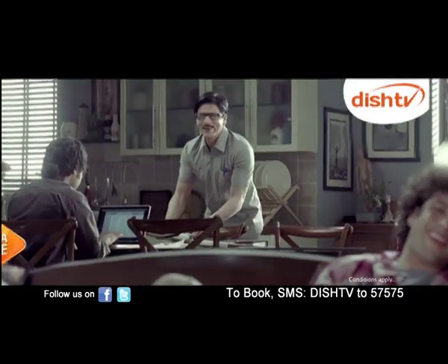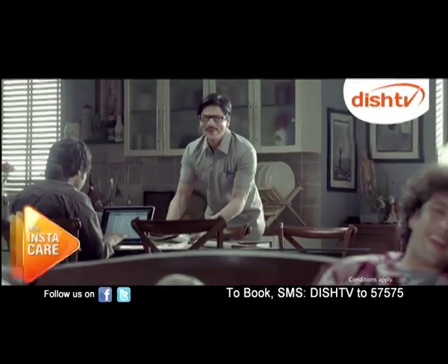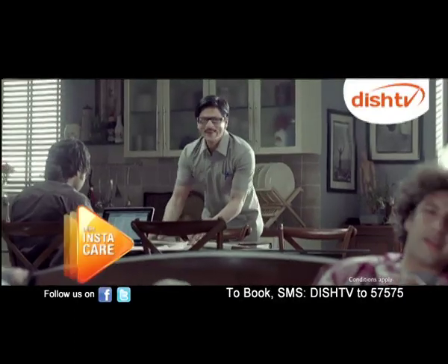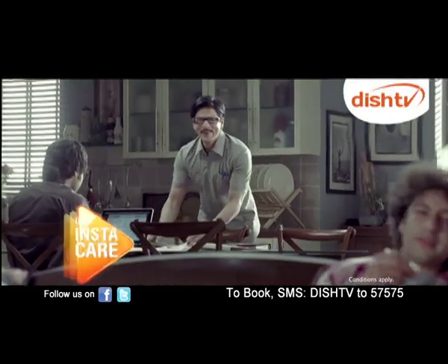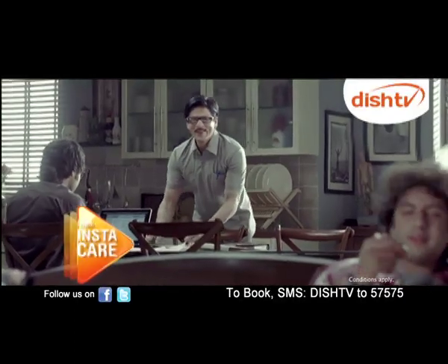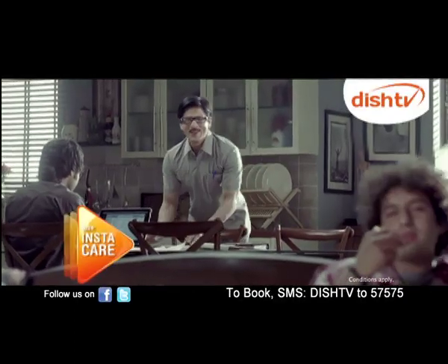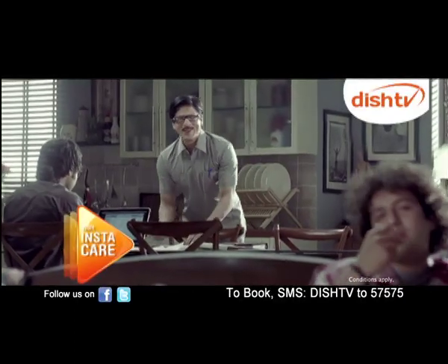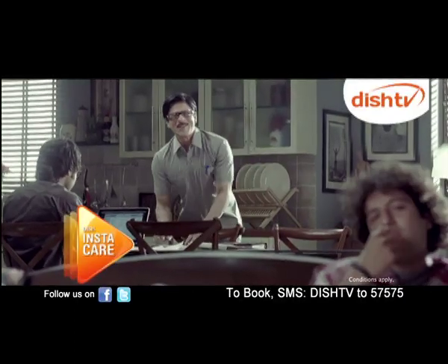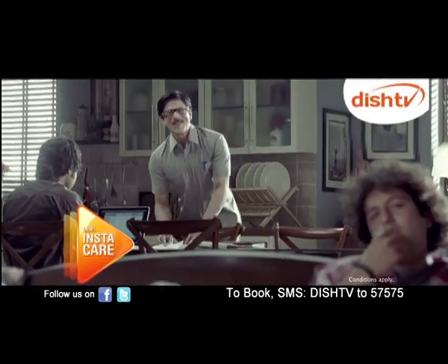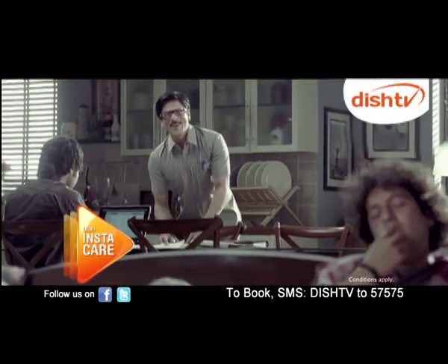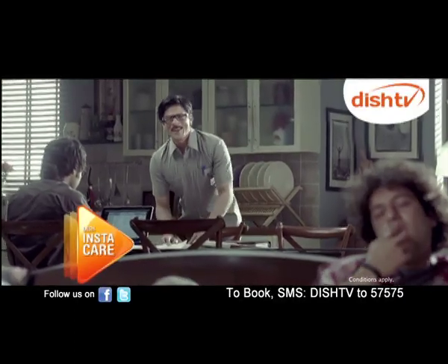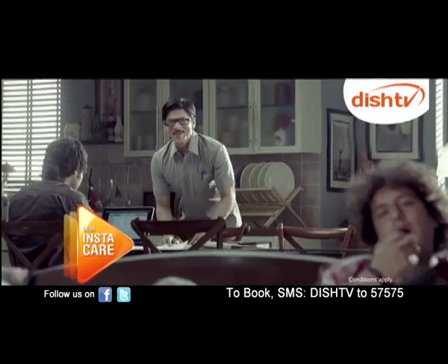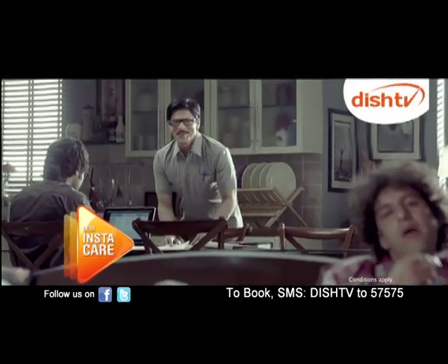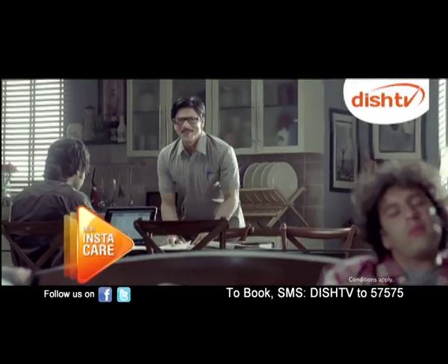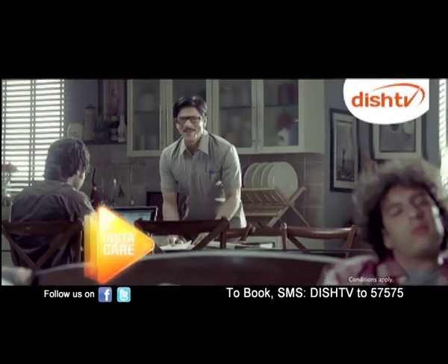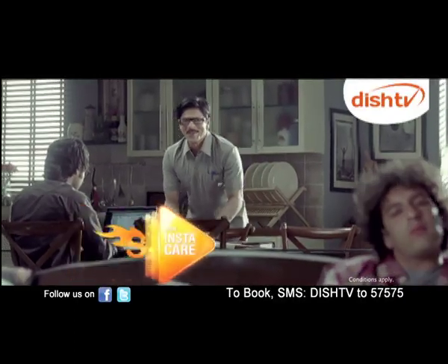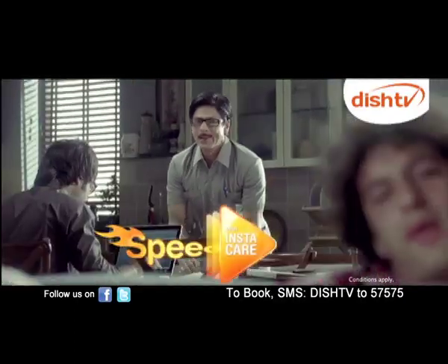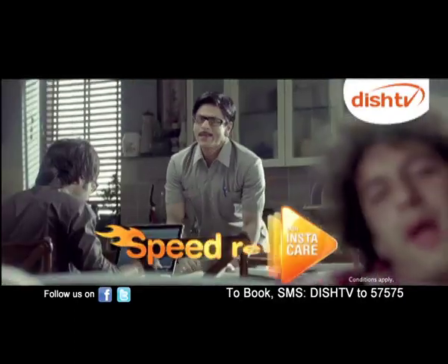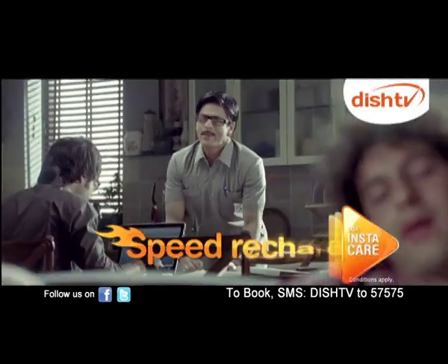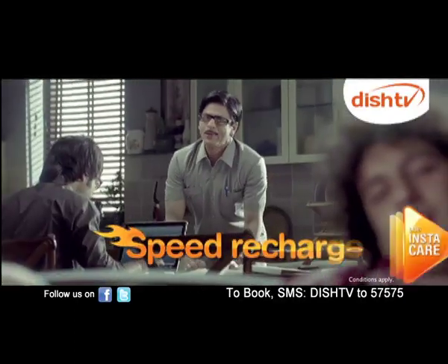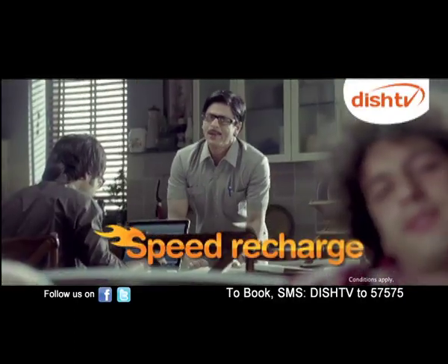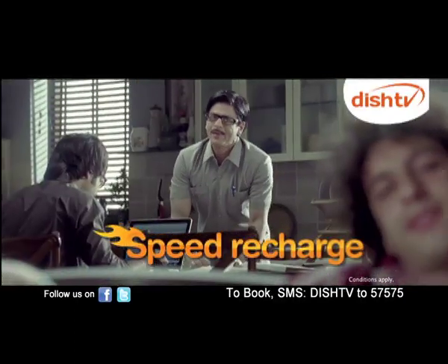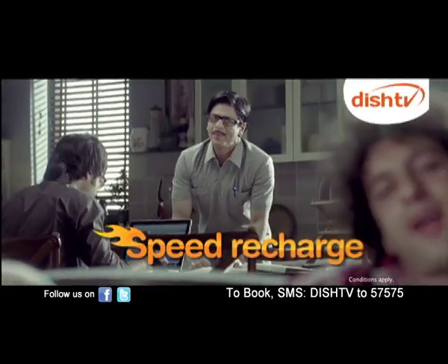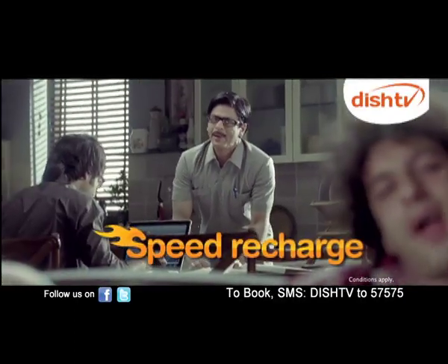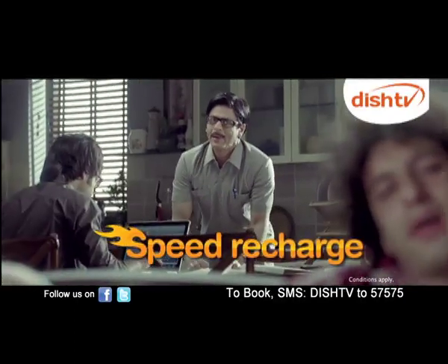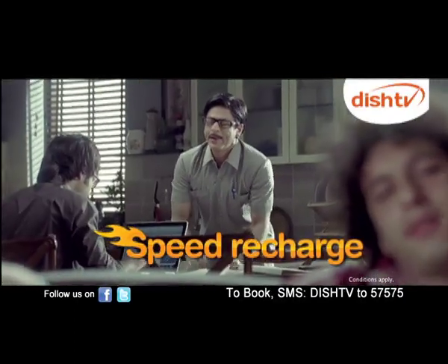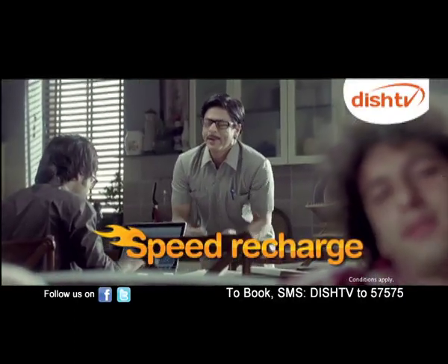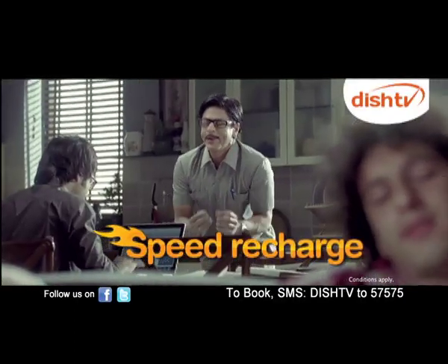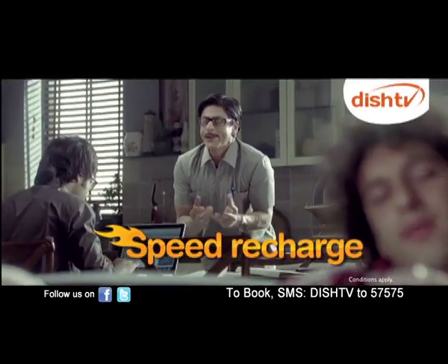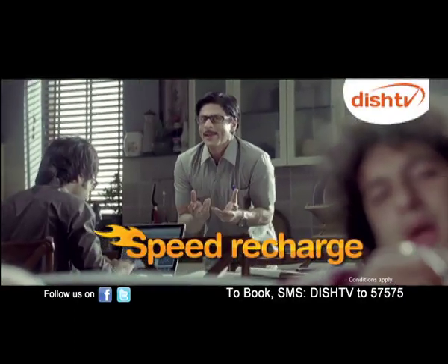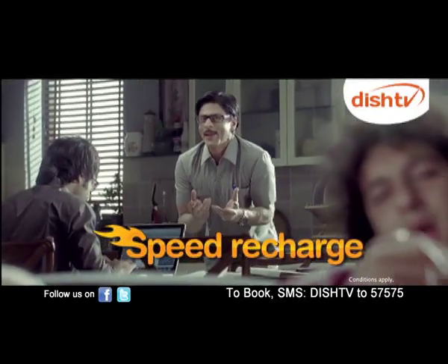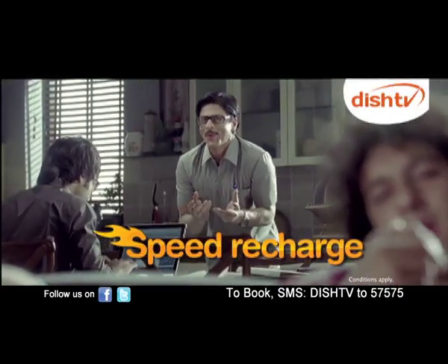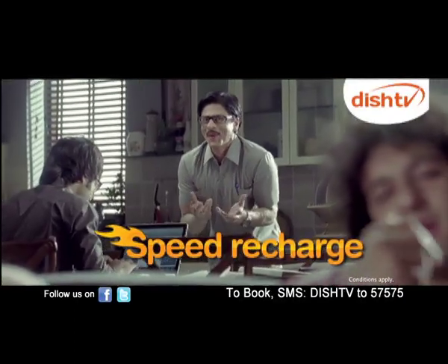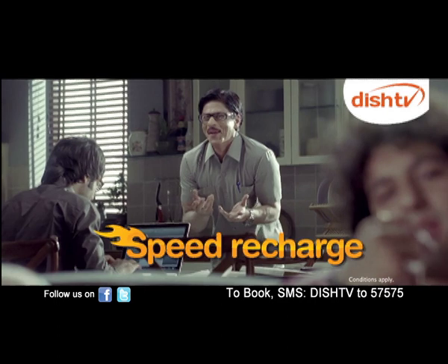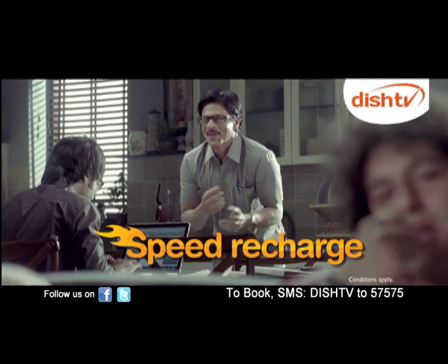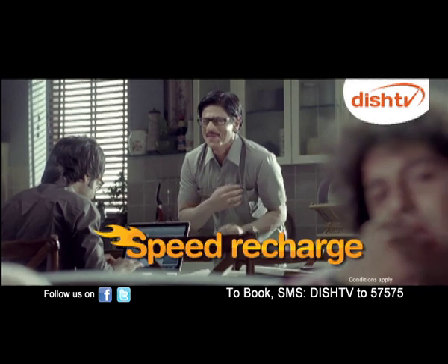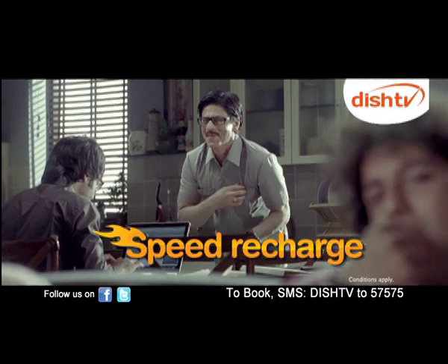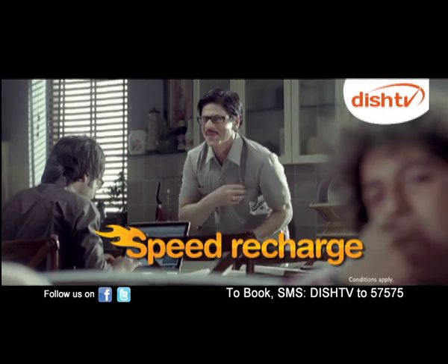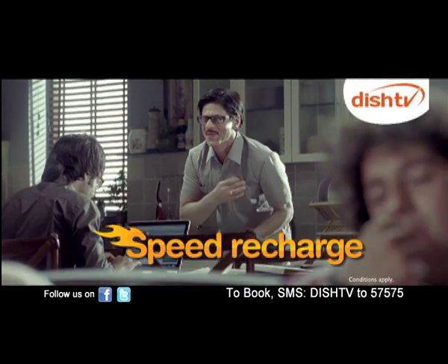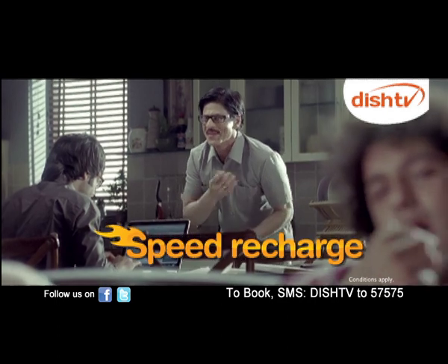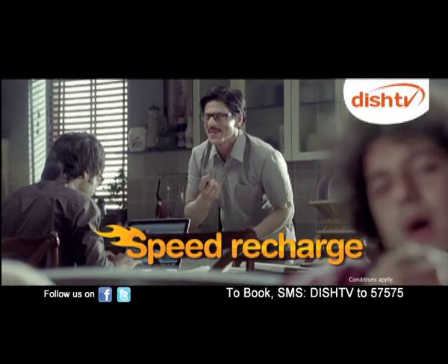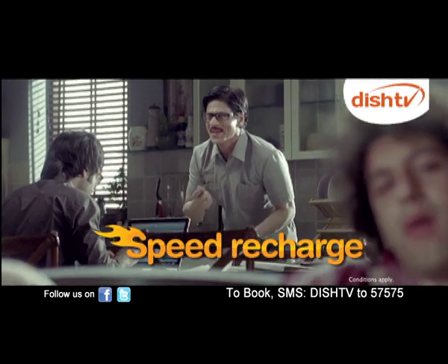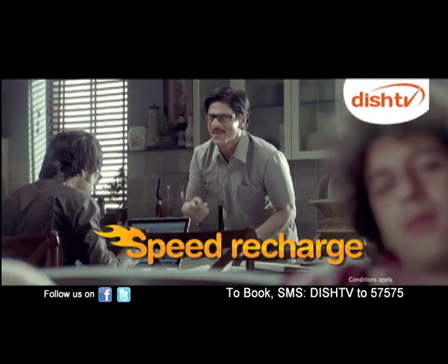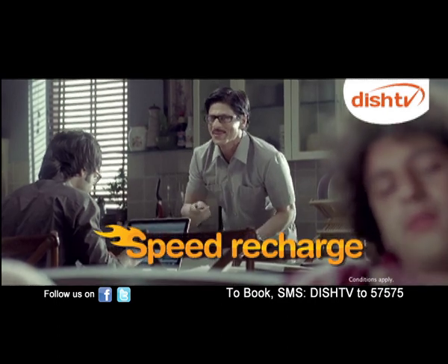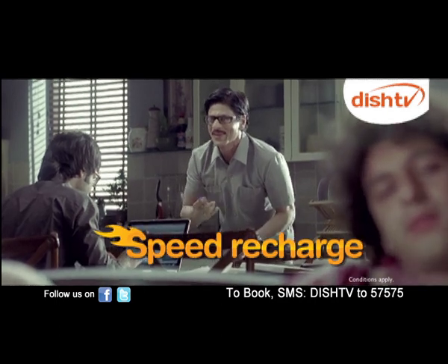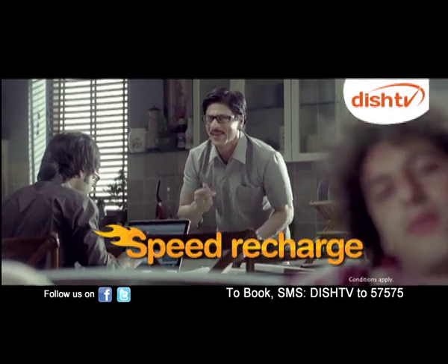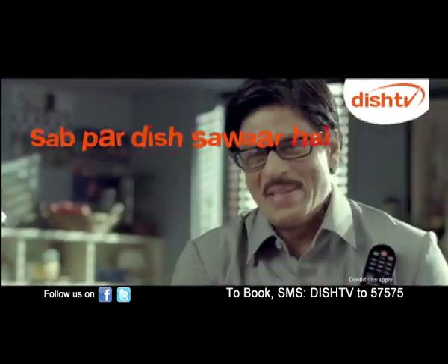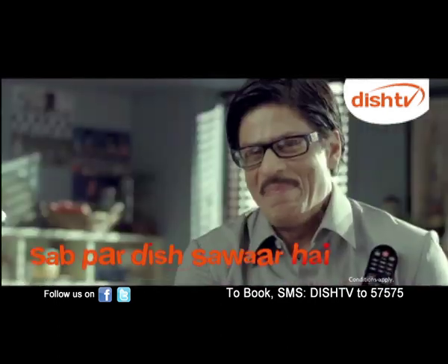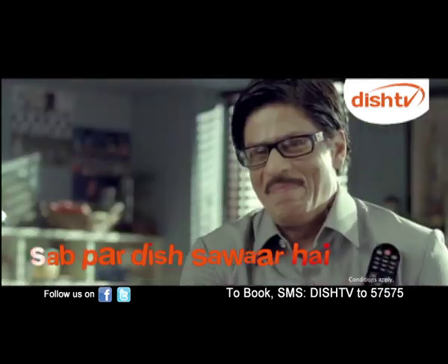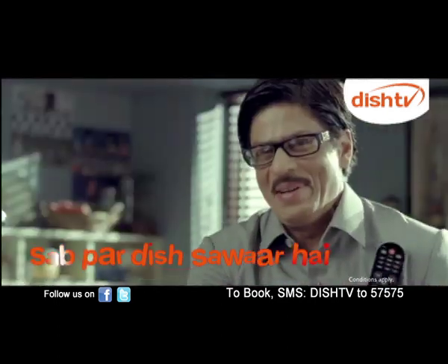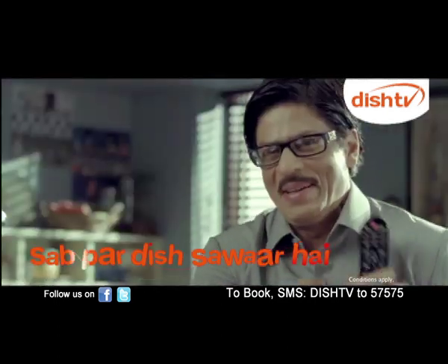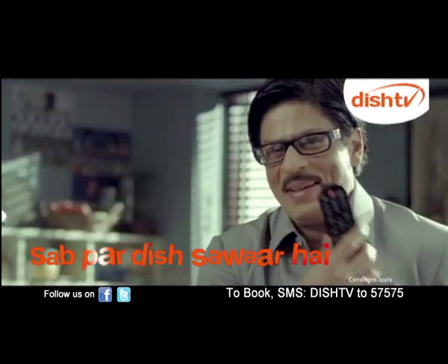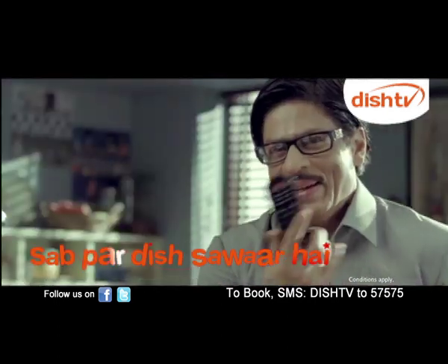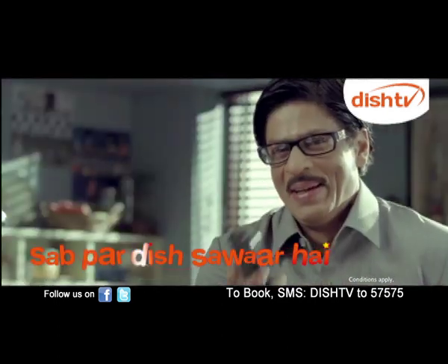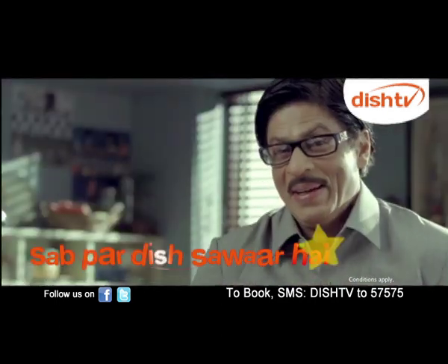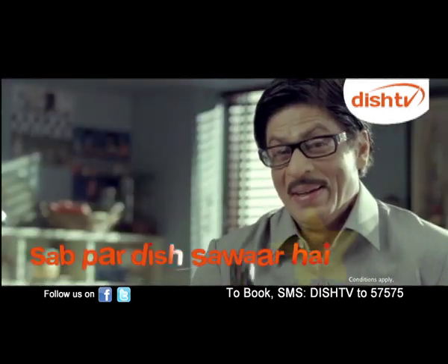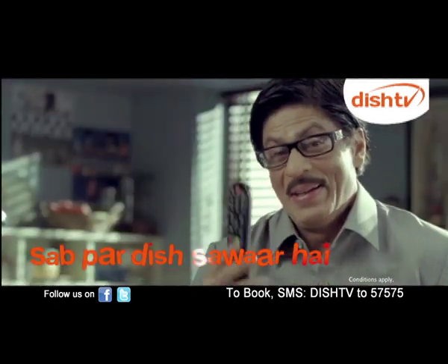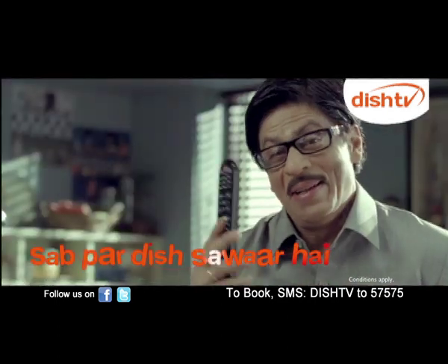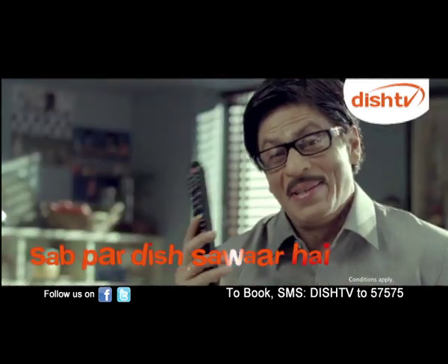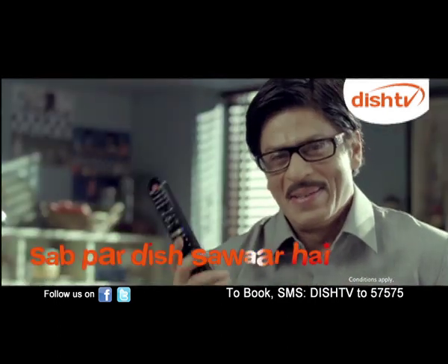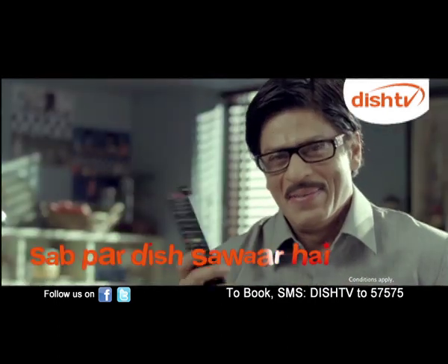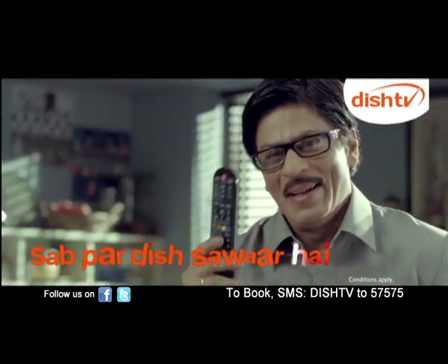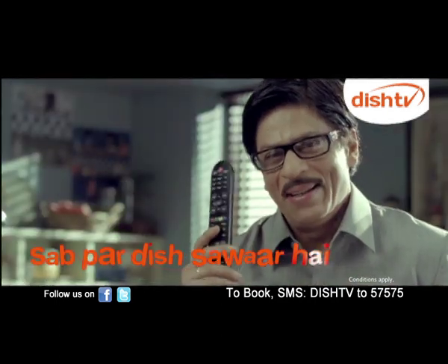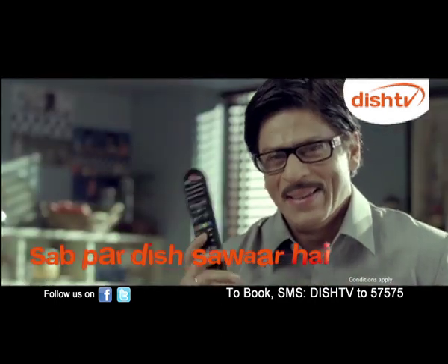Look, Dish Insta Care Service. Recharge first? What do you want? In the window, it will be recharge. I'll show you all the time. See you later. Bye-bye.